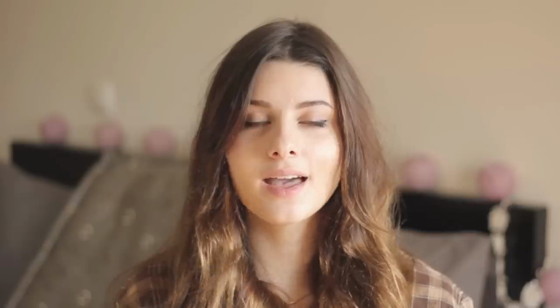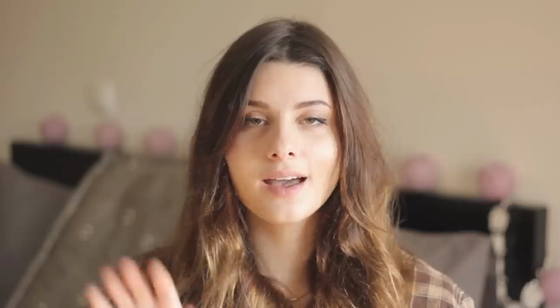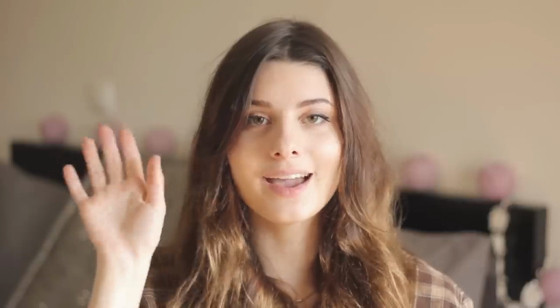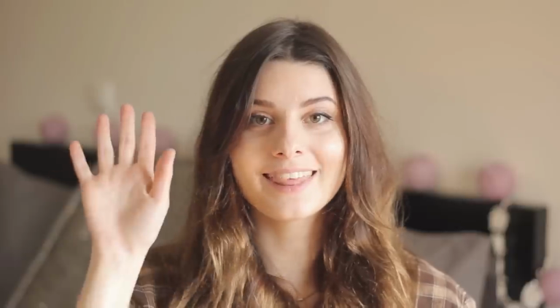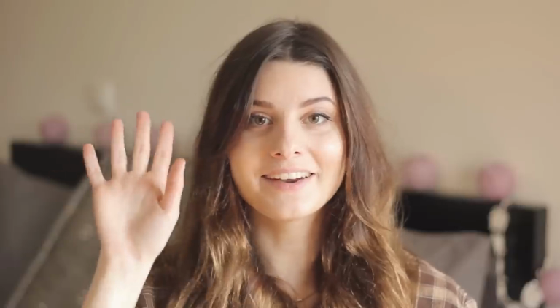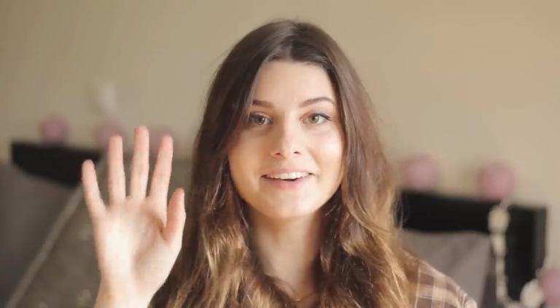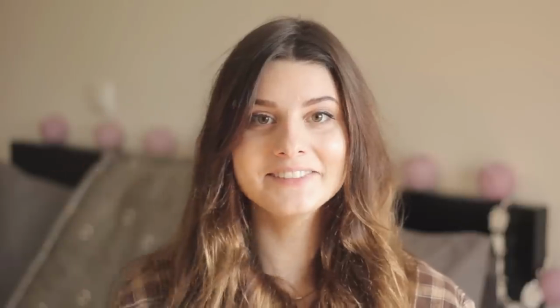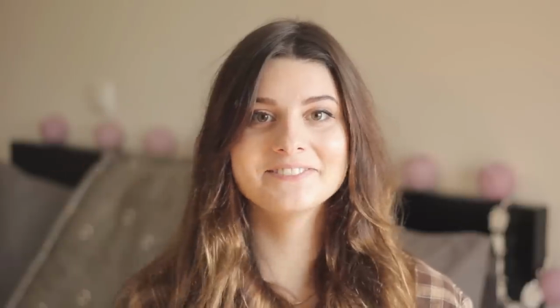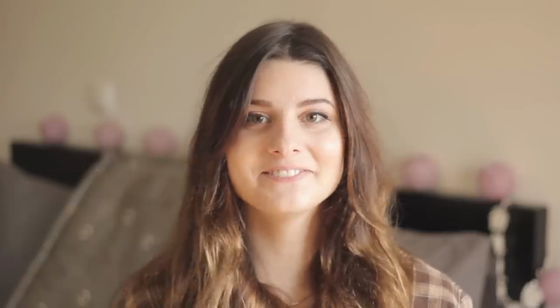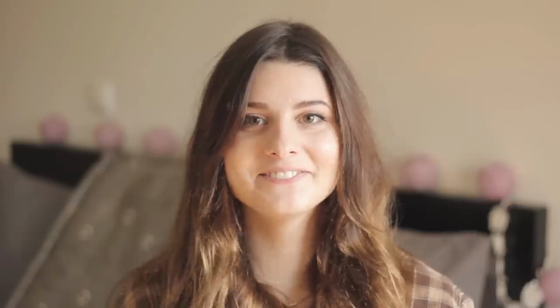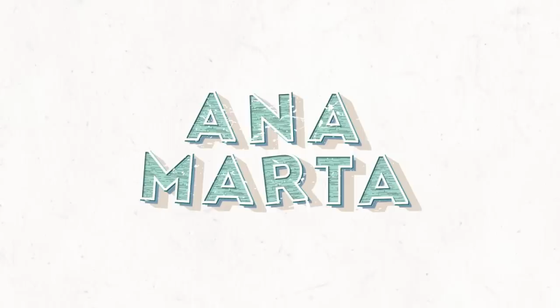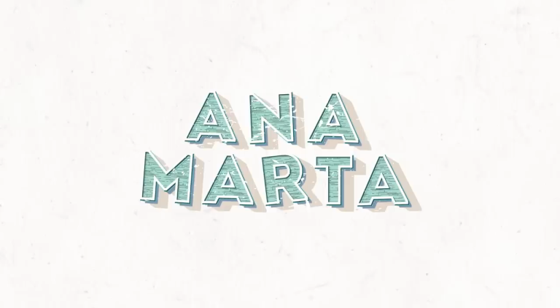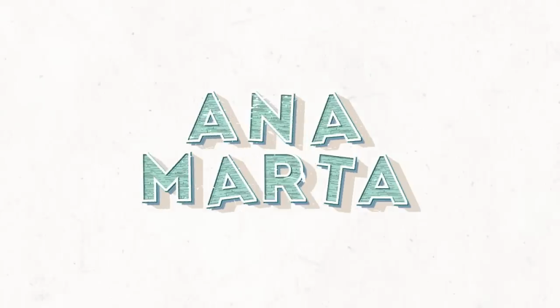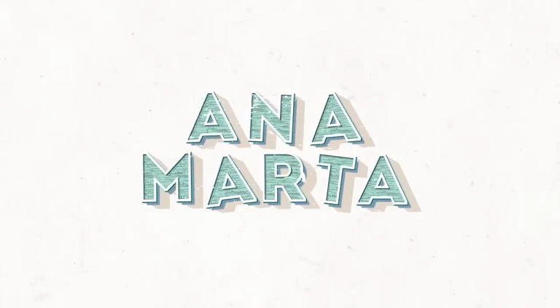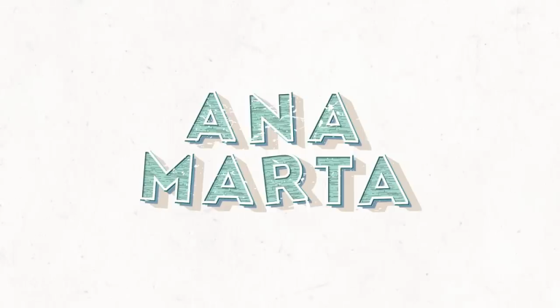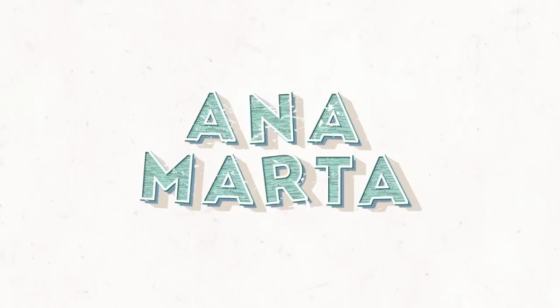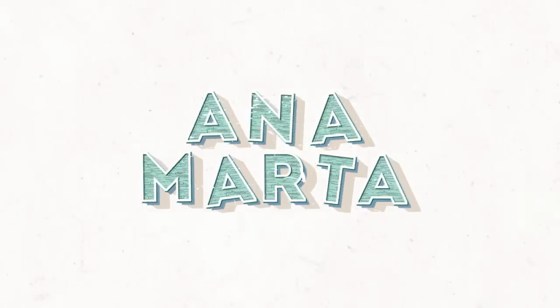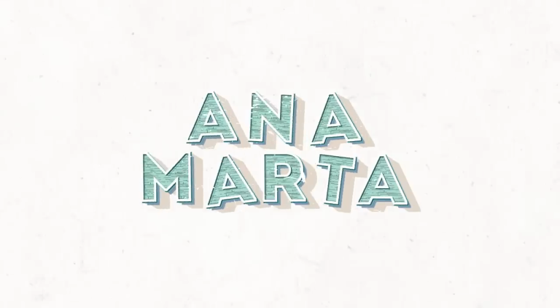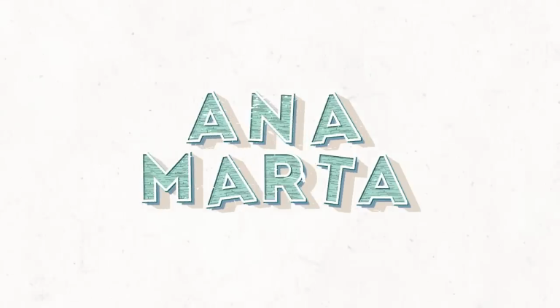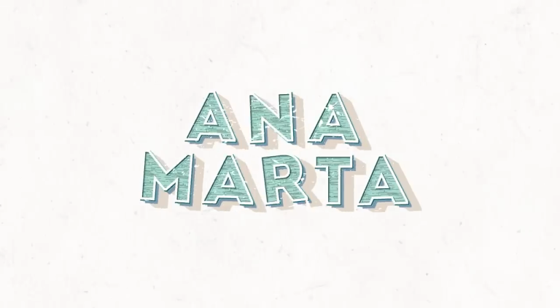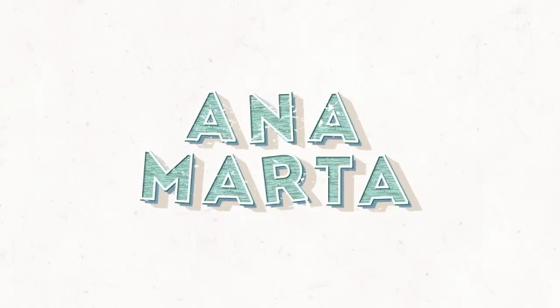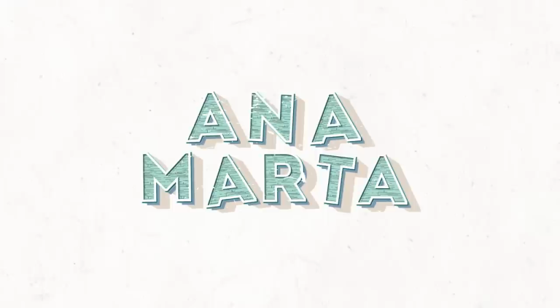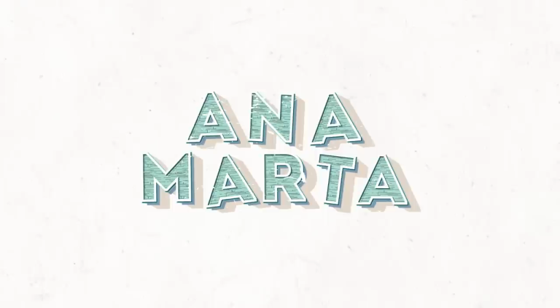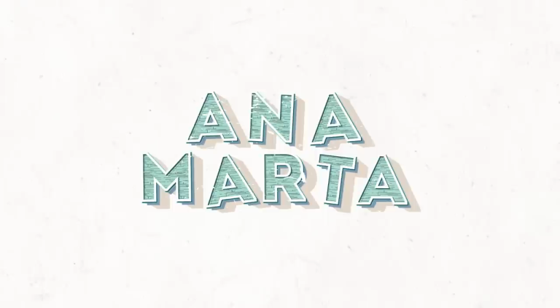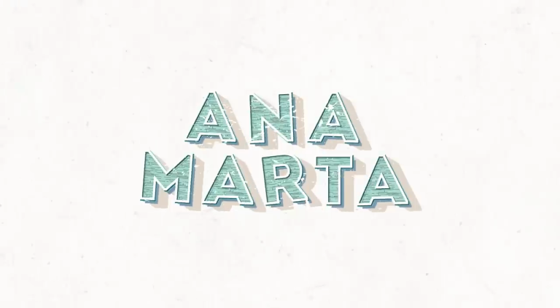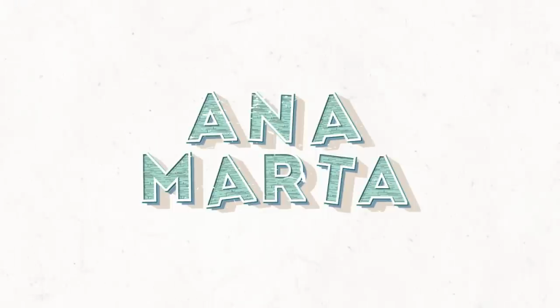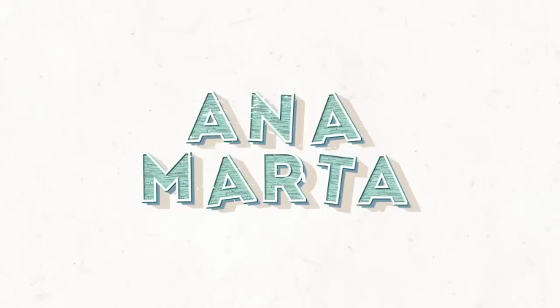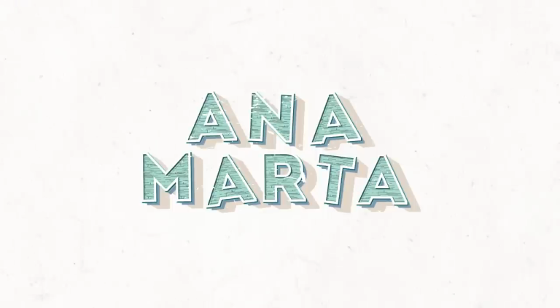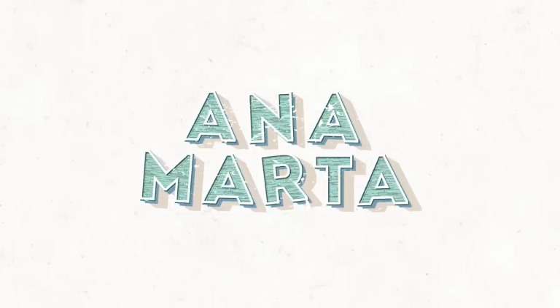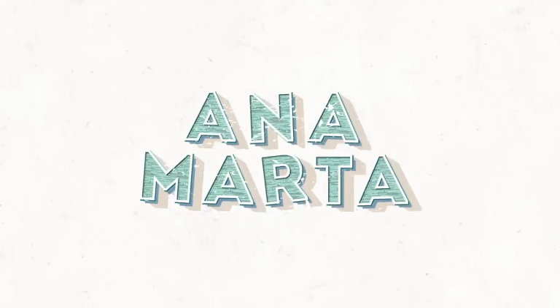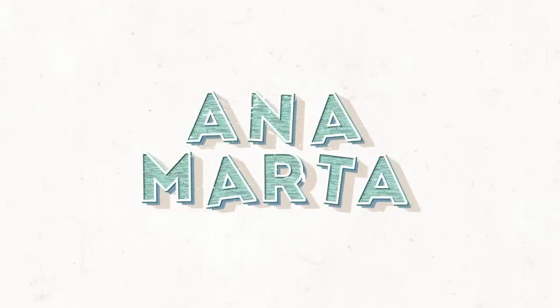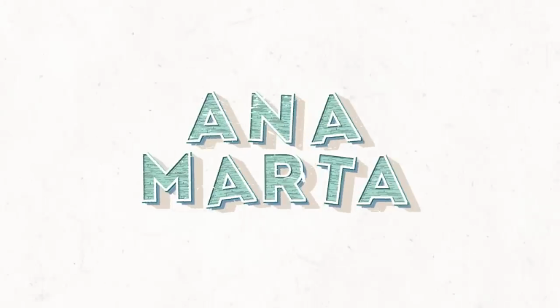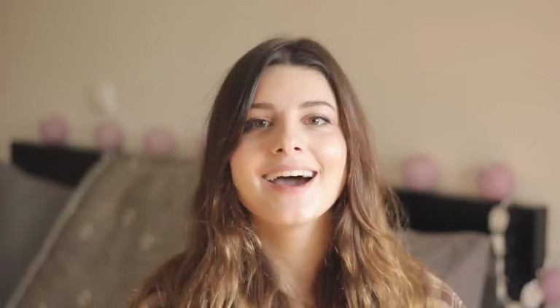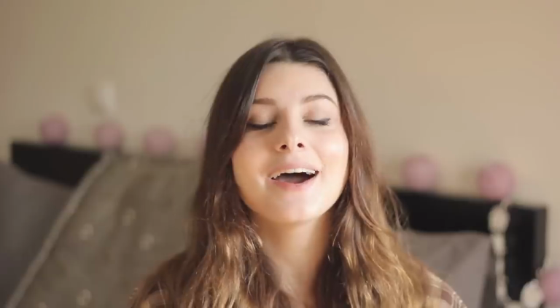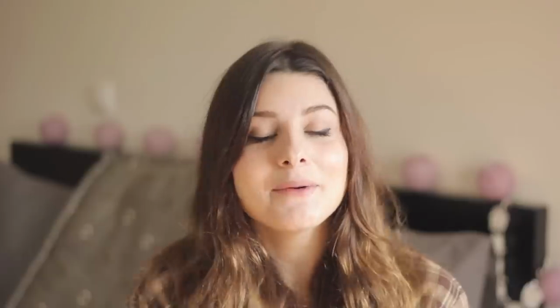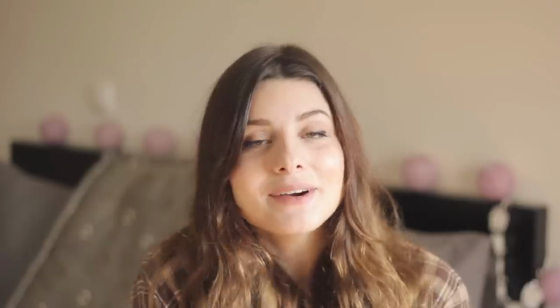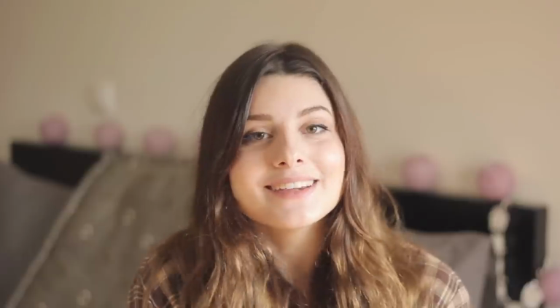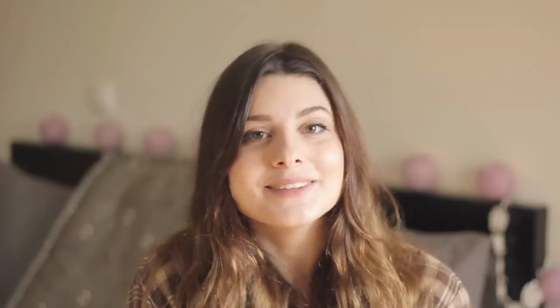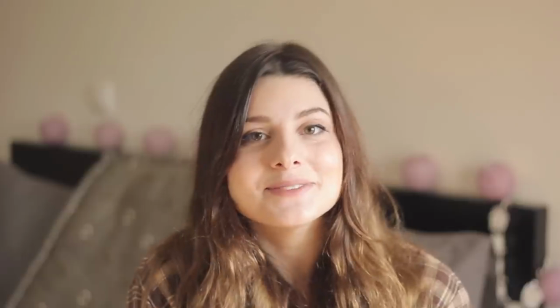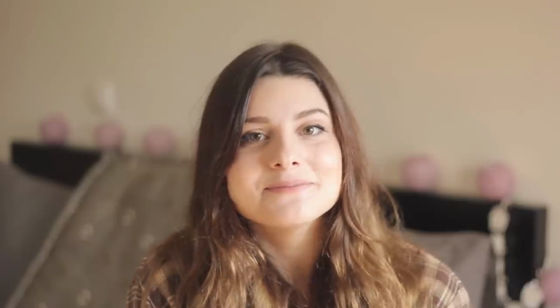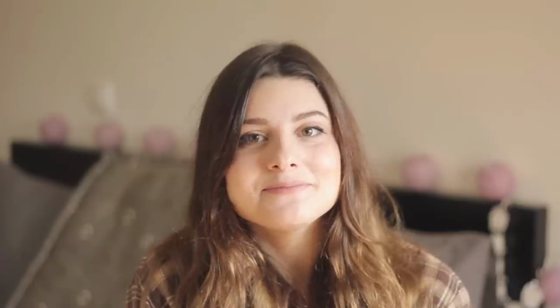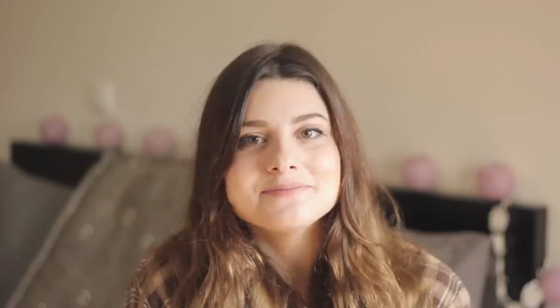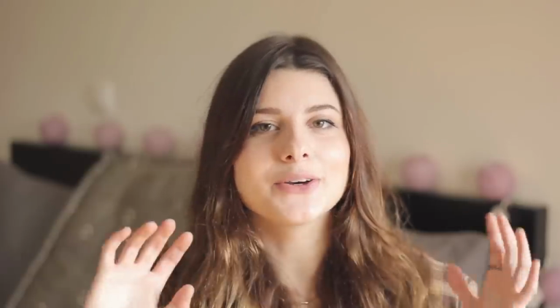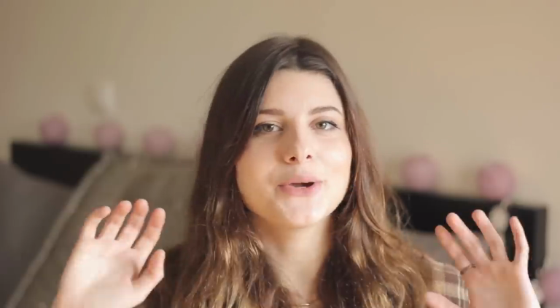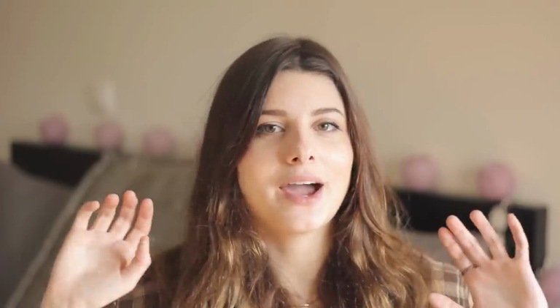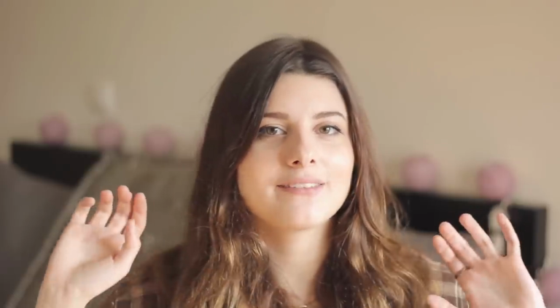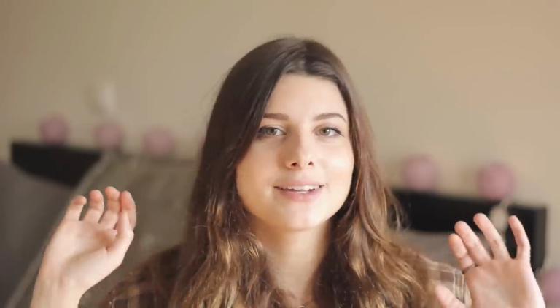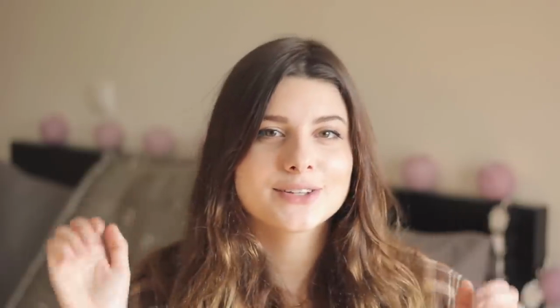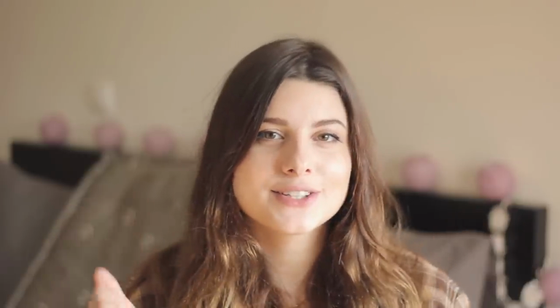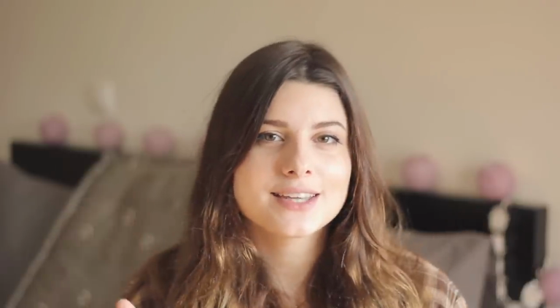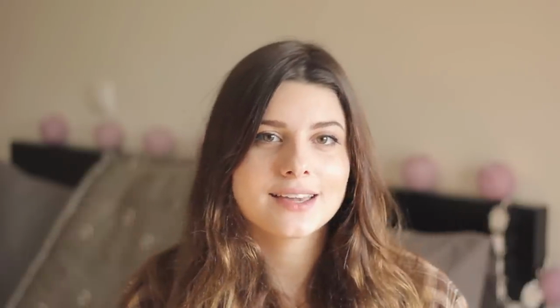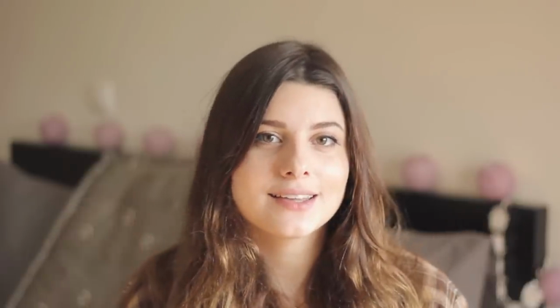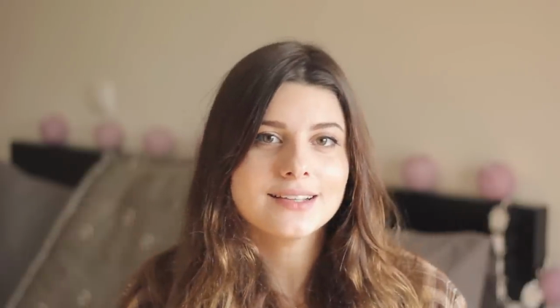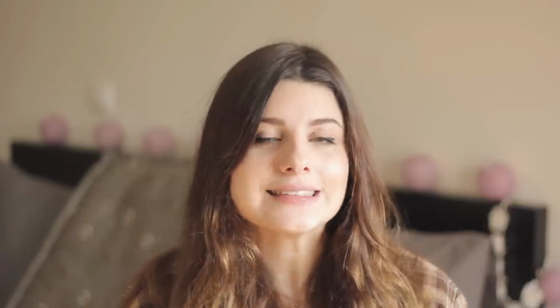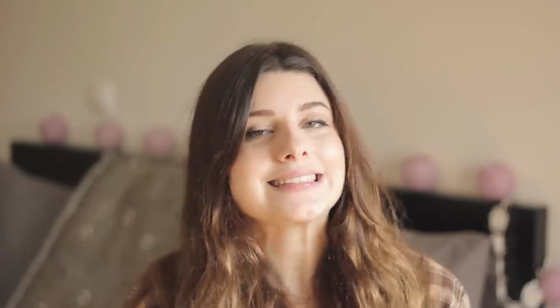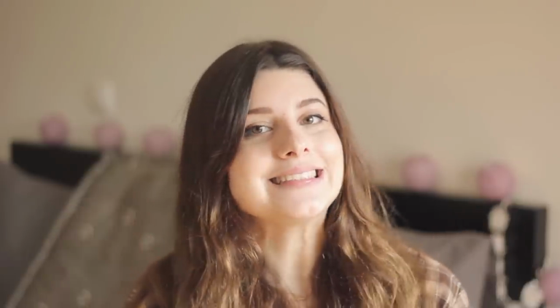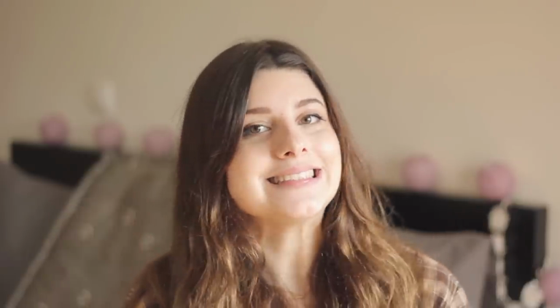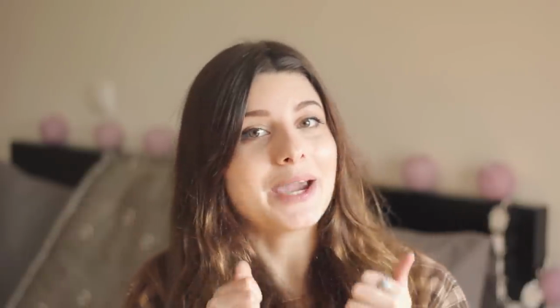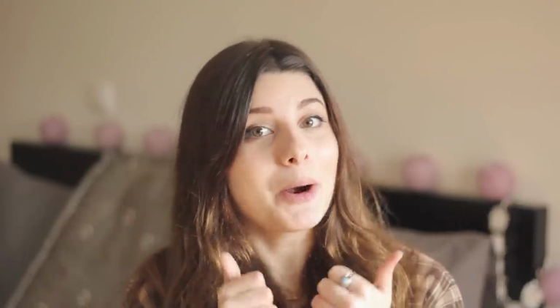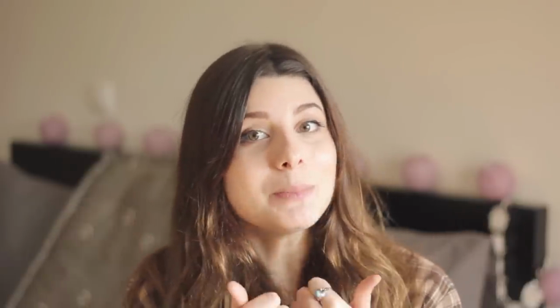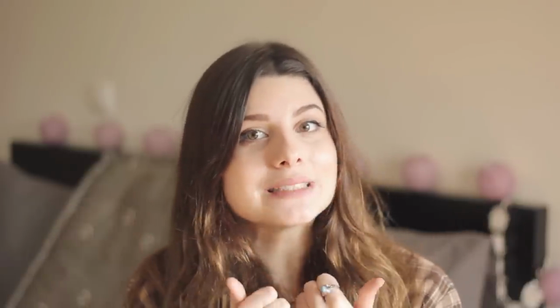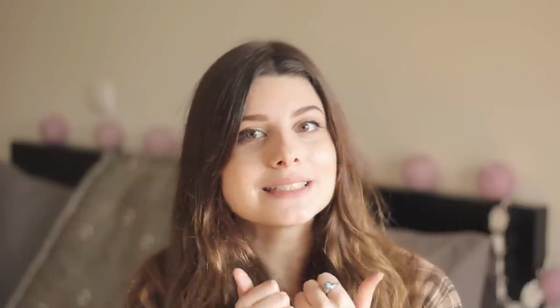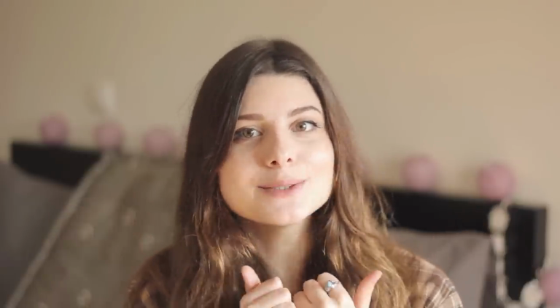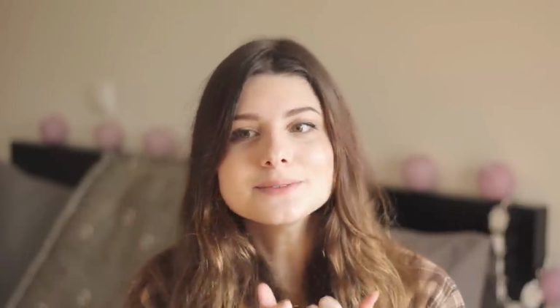Hey there! How are you? Are you having a good day? I hope so.